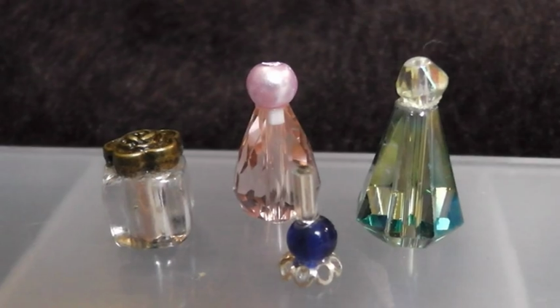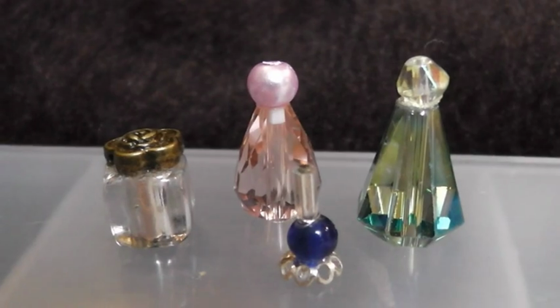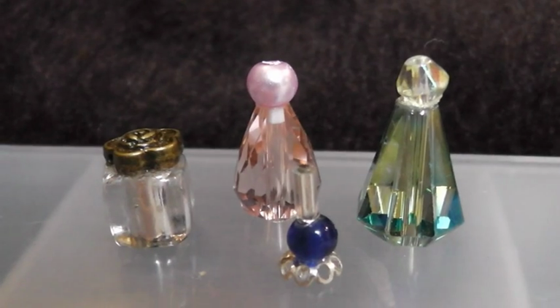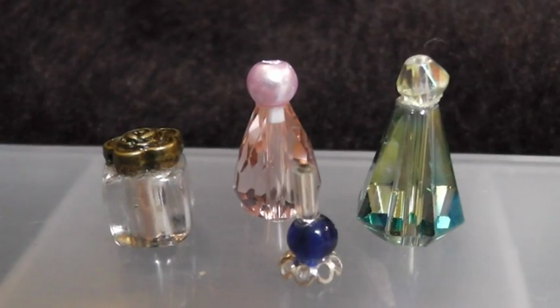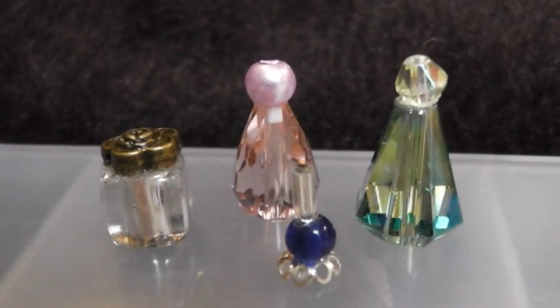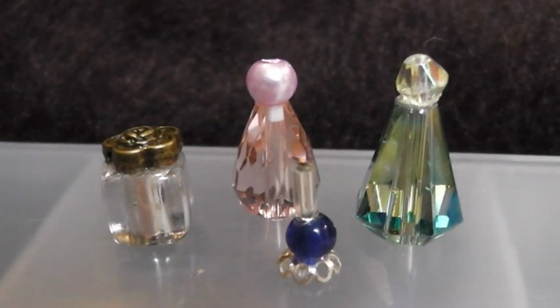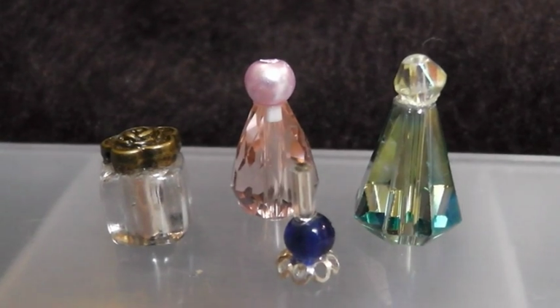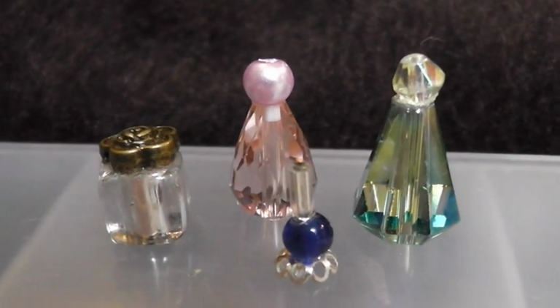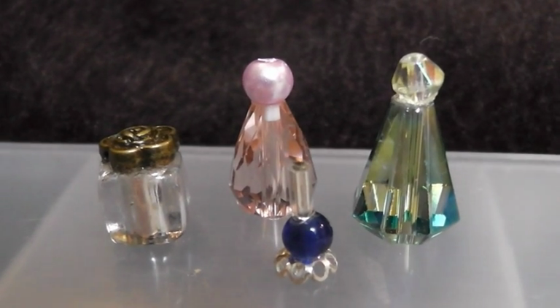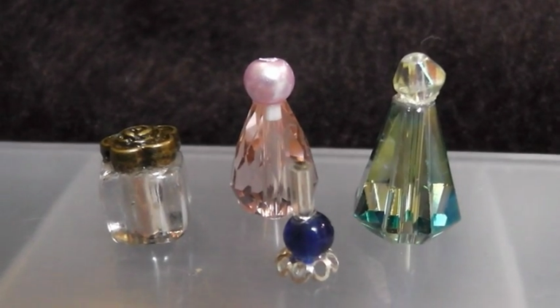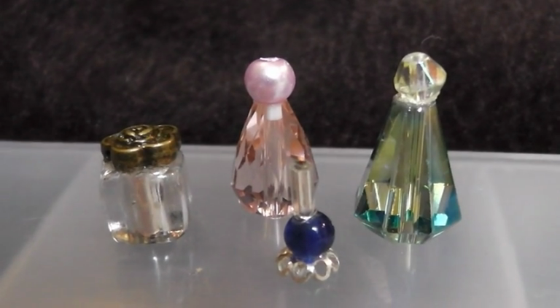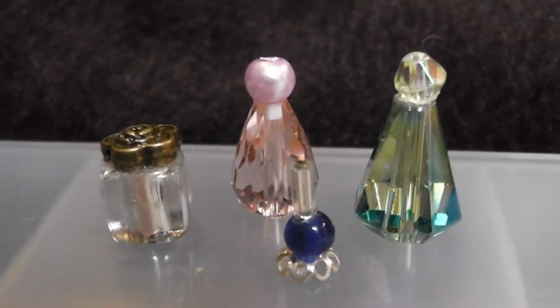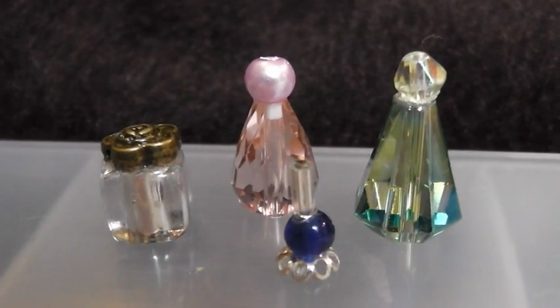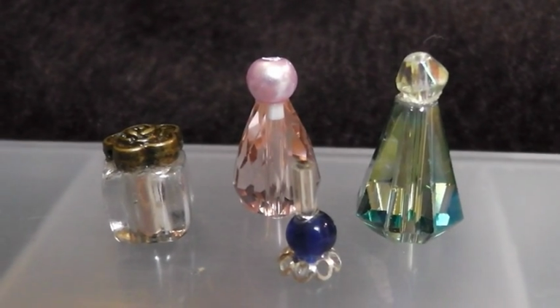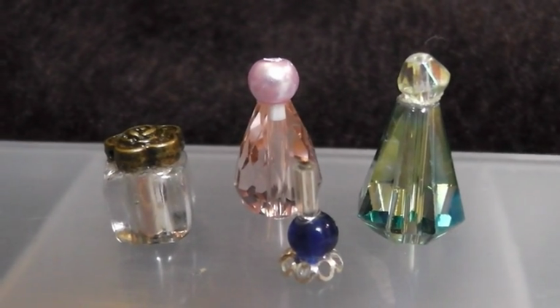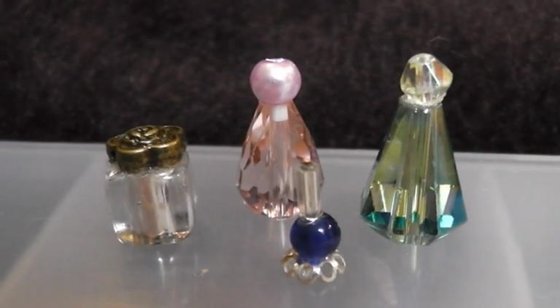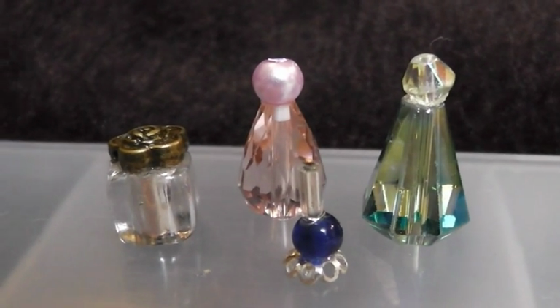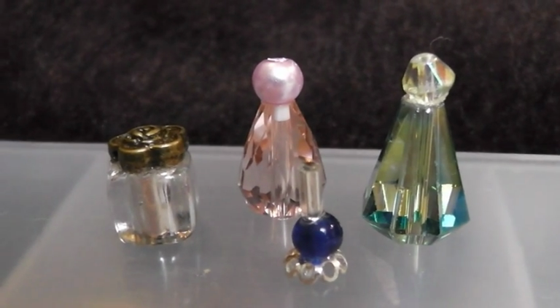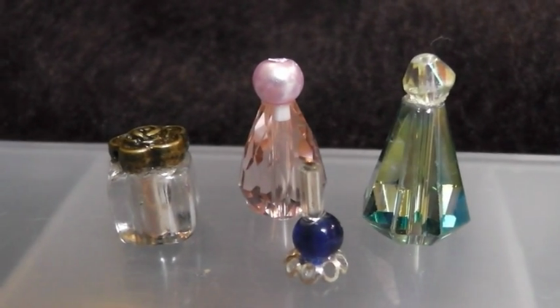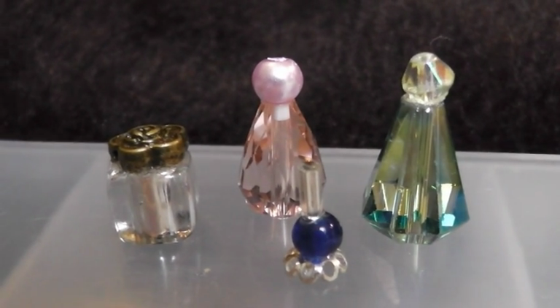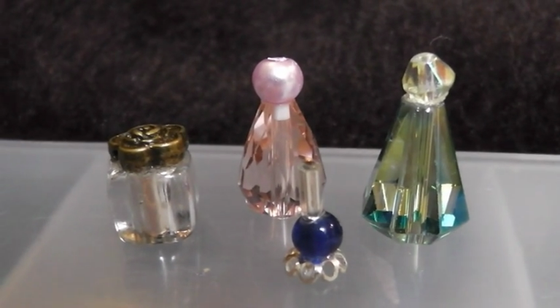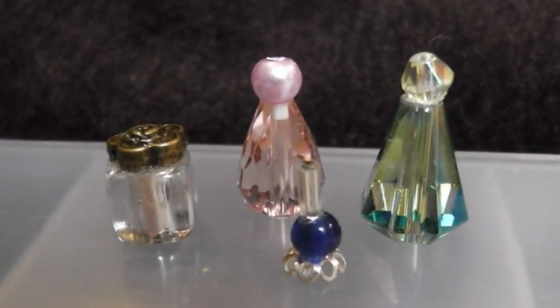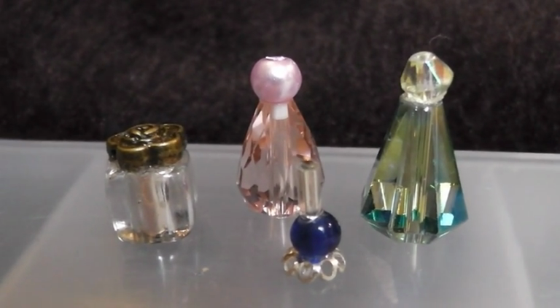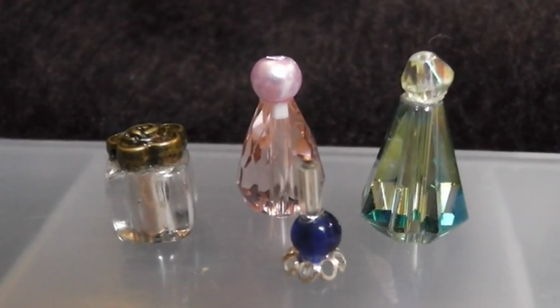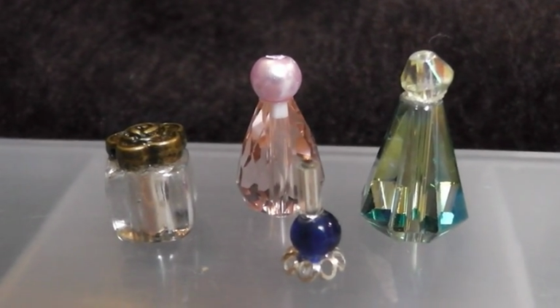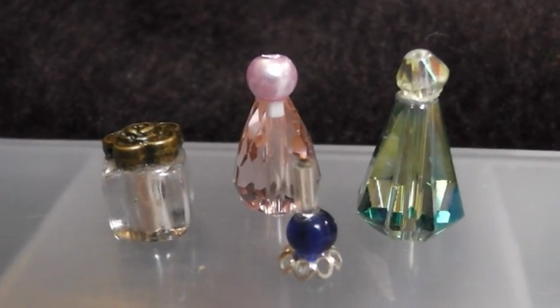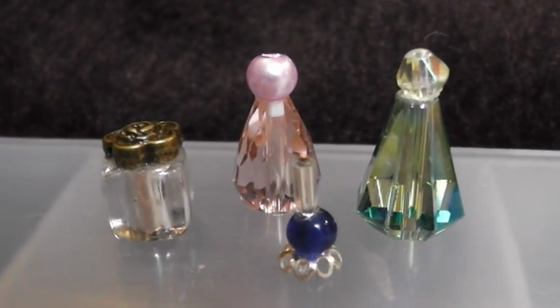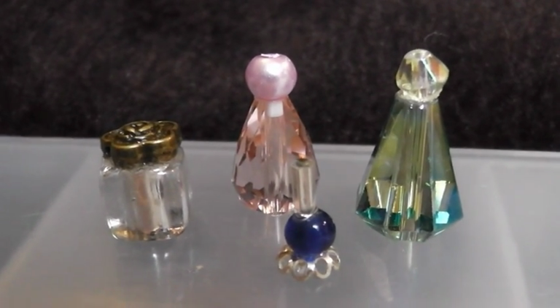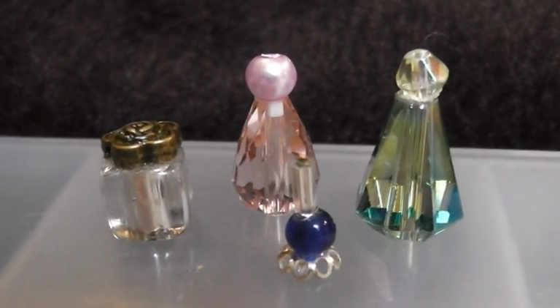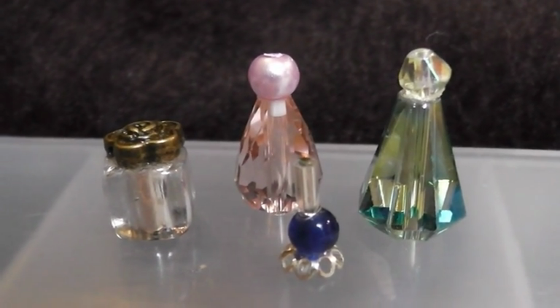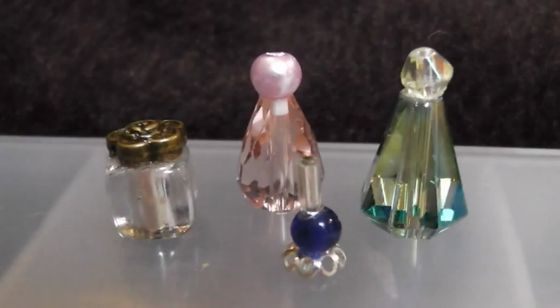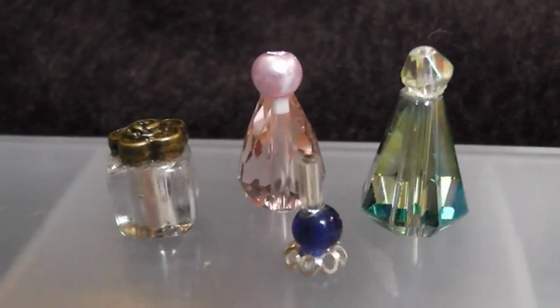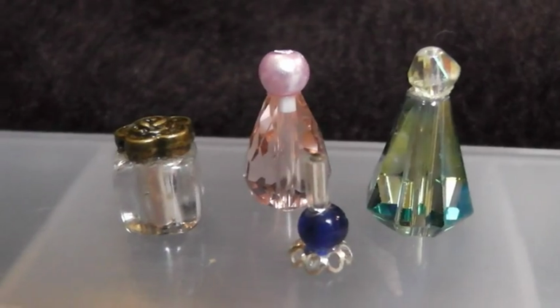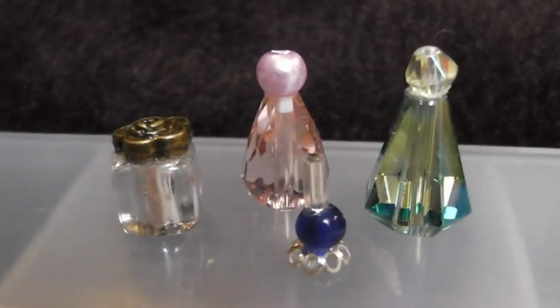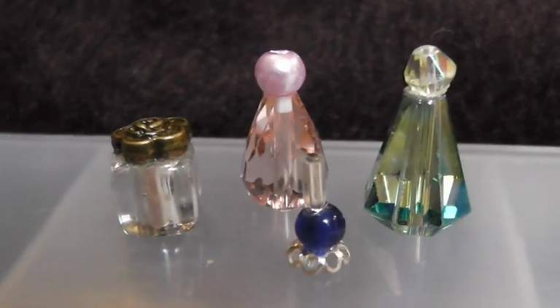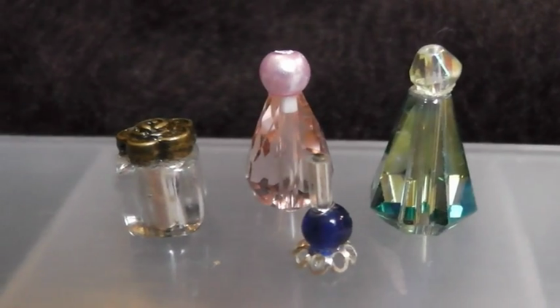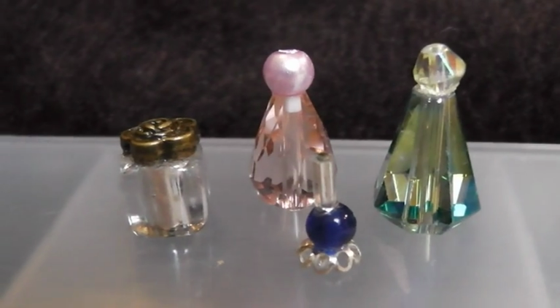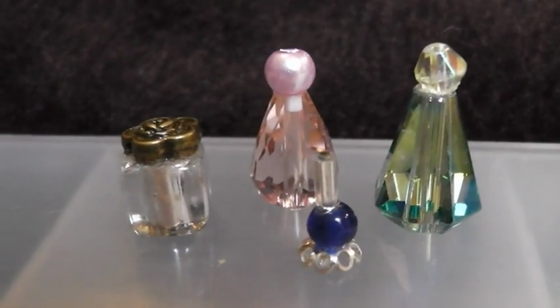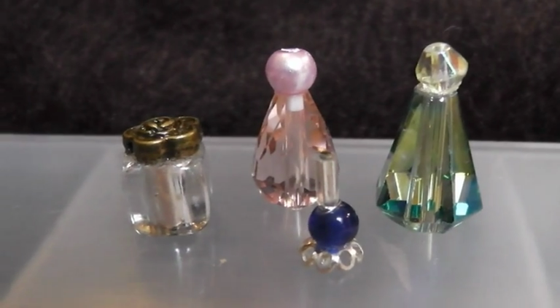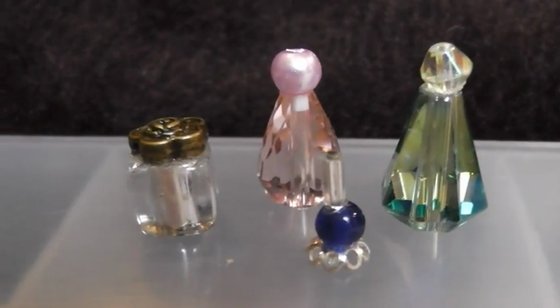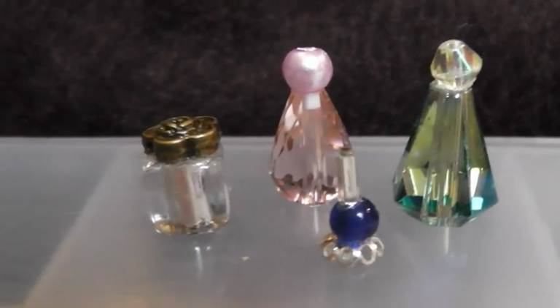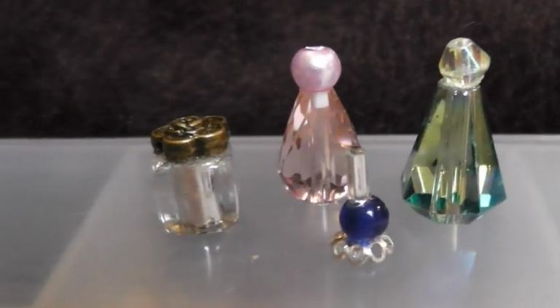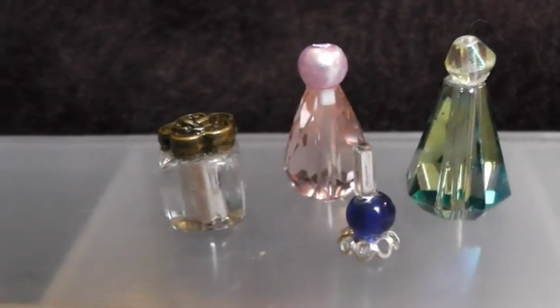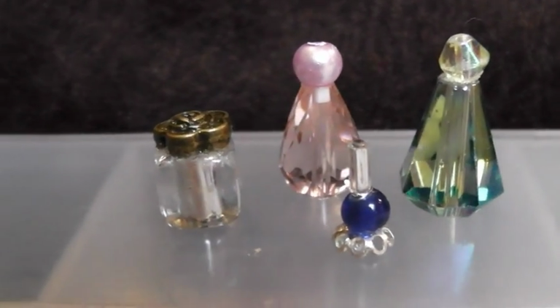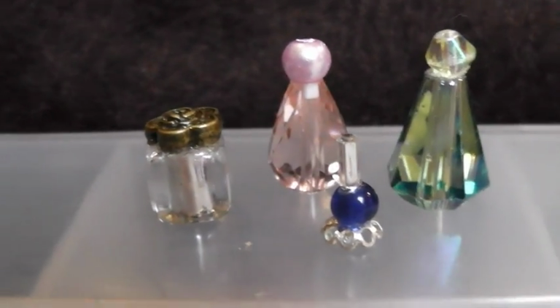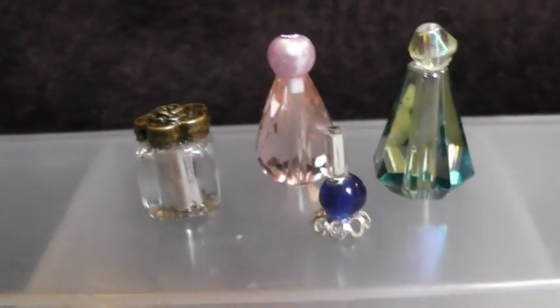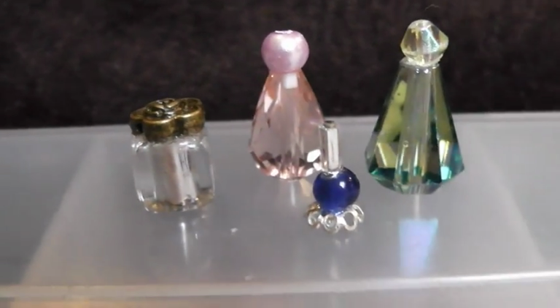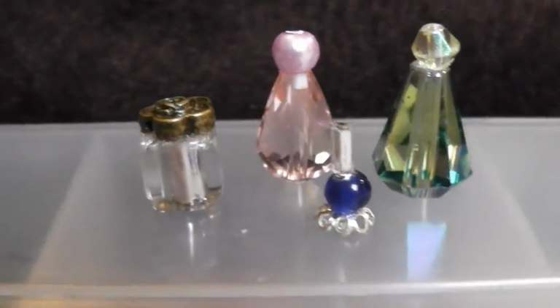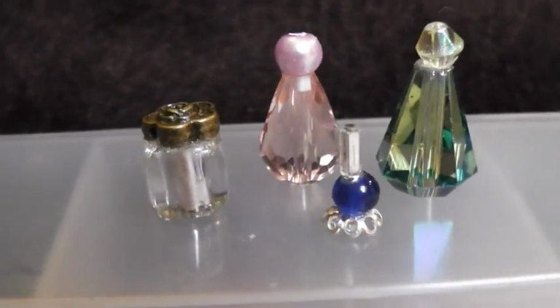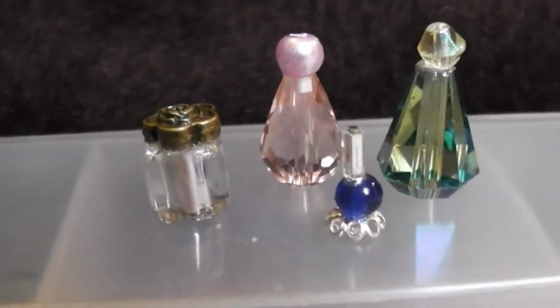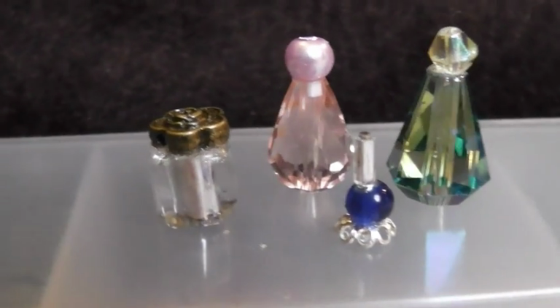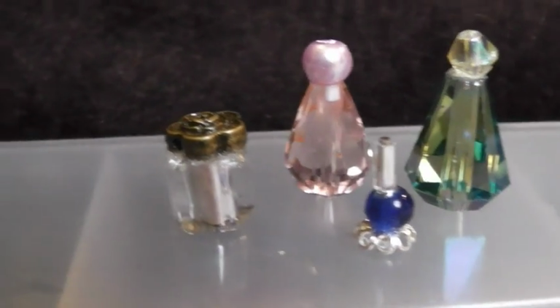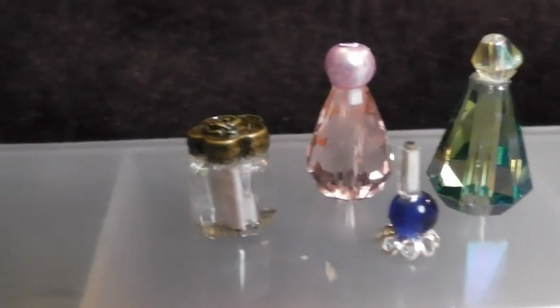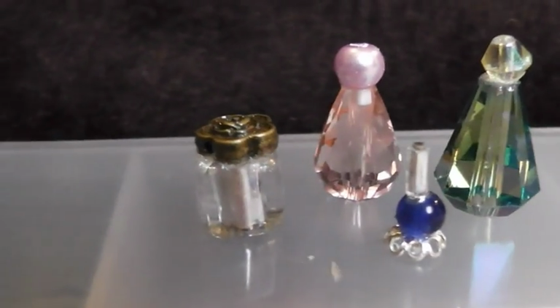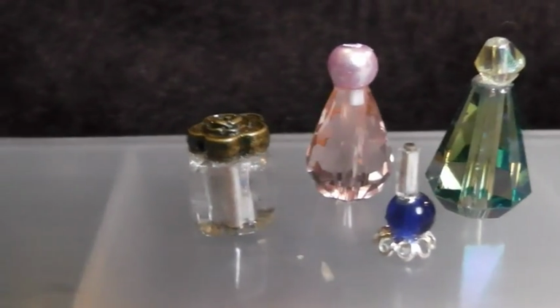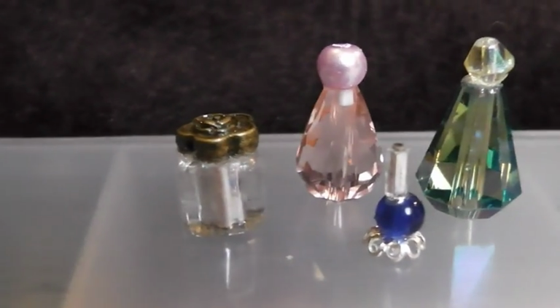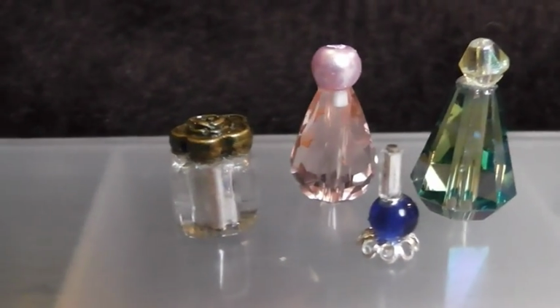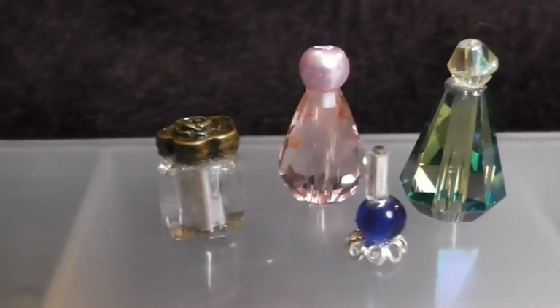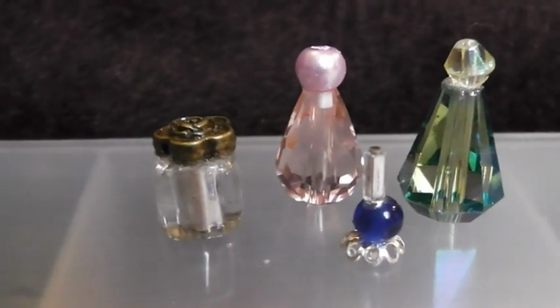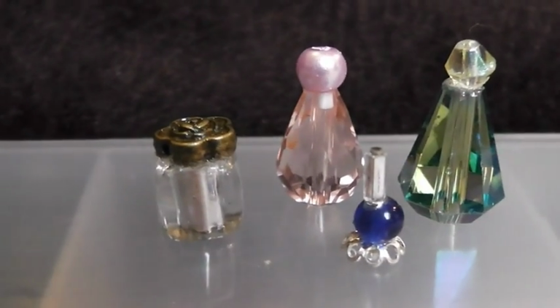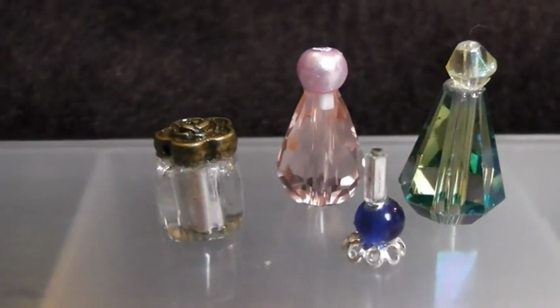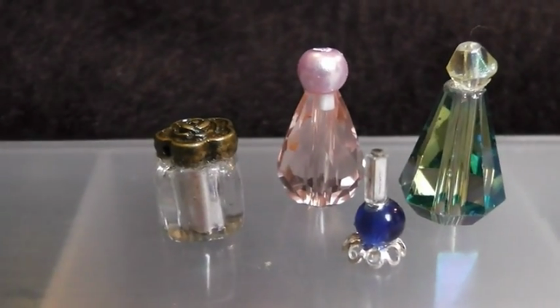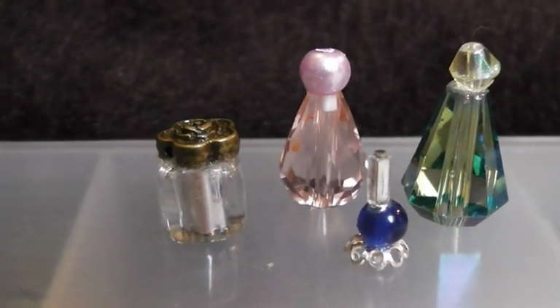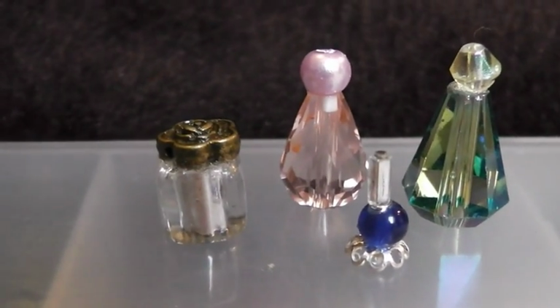Thank you for joining us at Dolls House Mini Makes. Join us again soon for more tips and mini makes for your Dolls House.